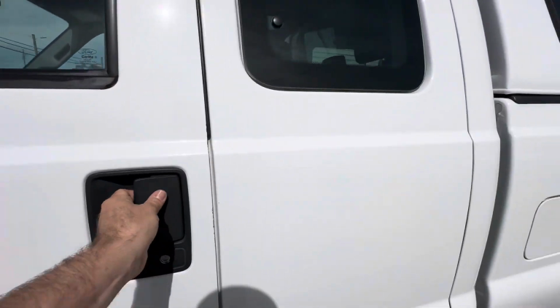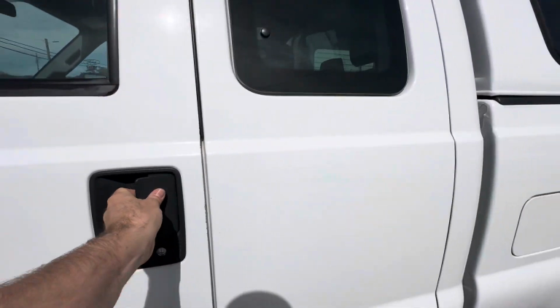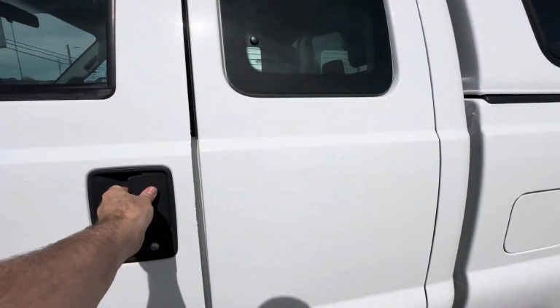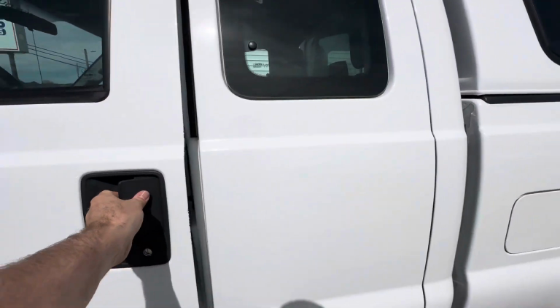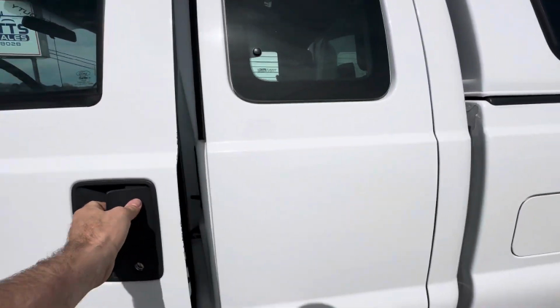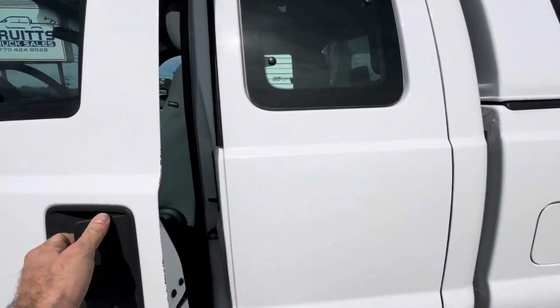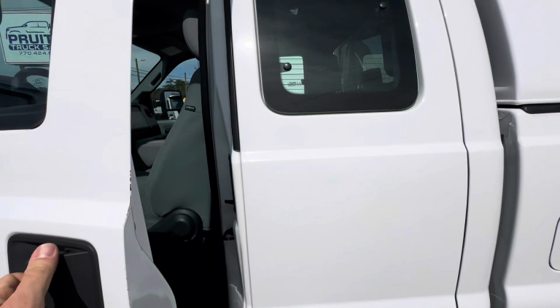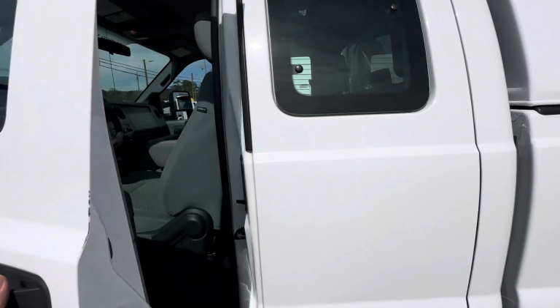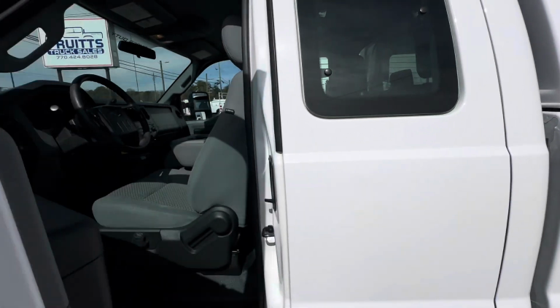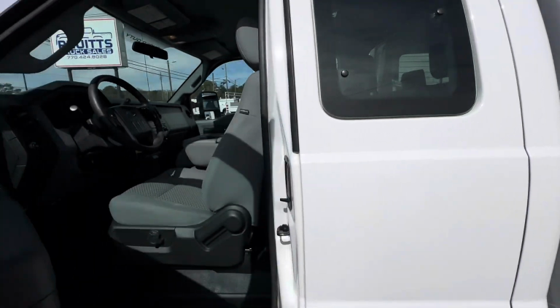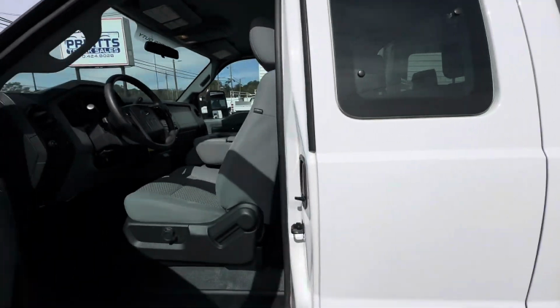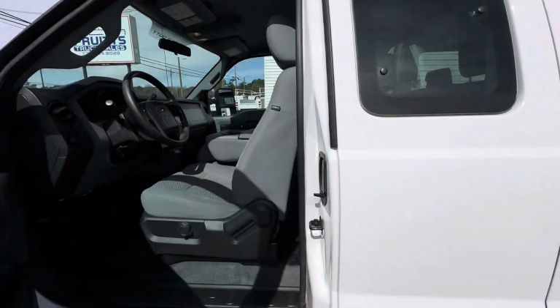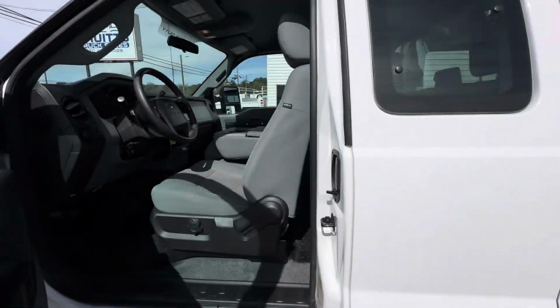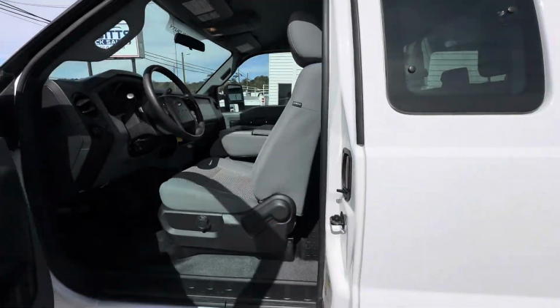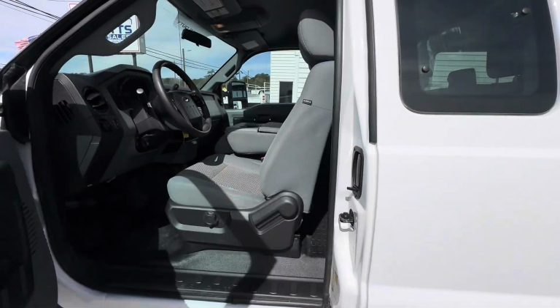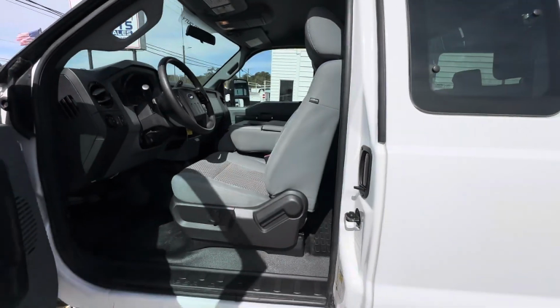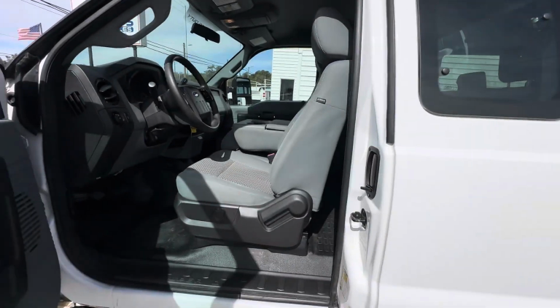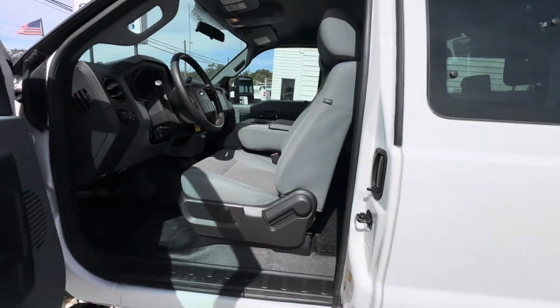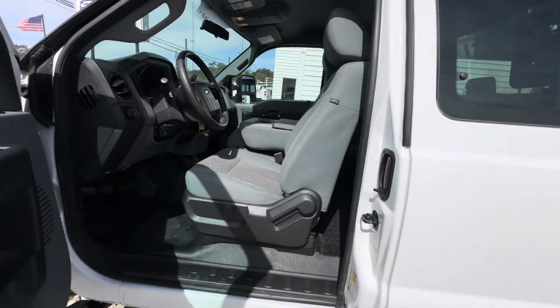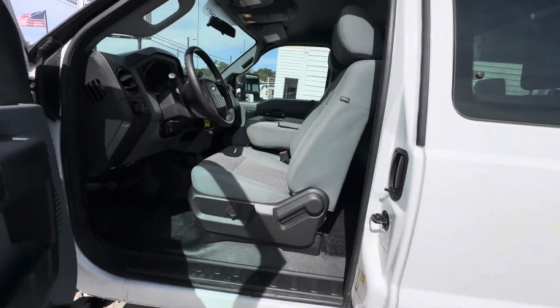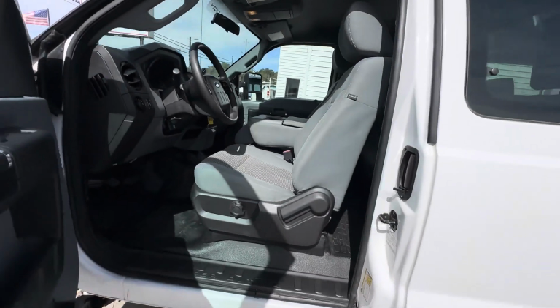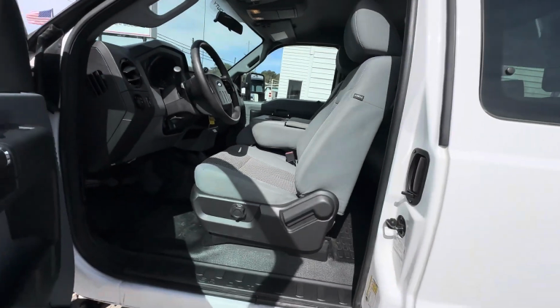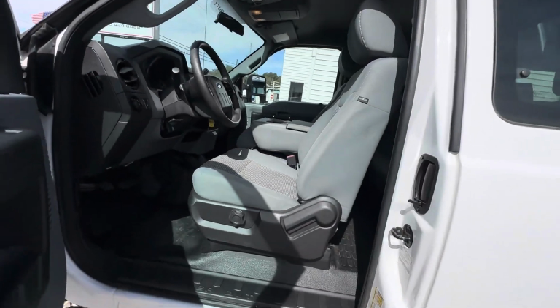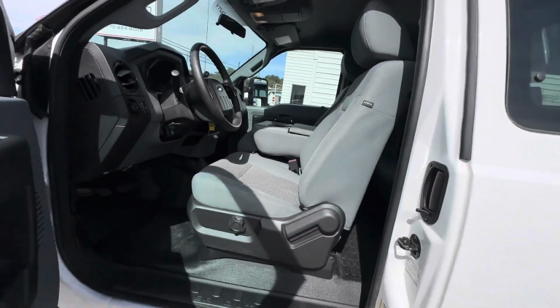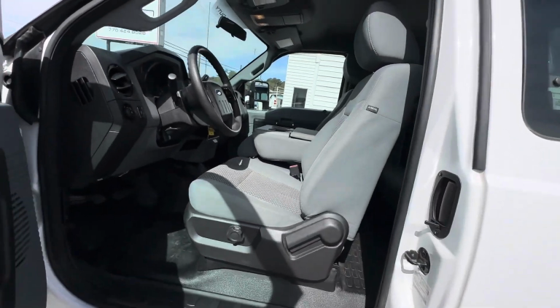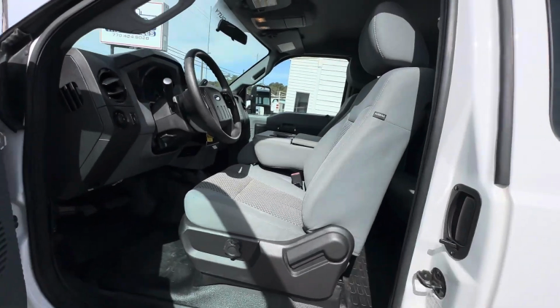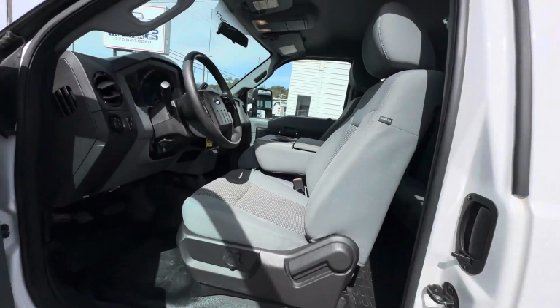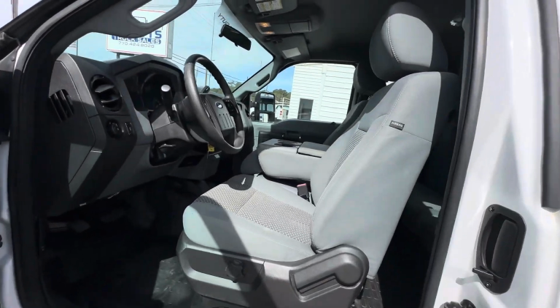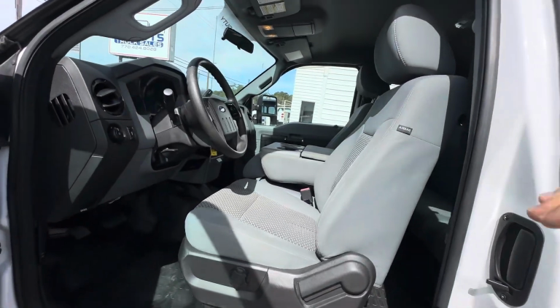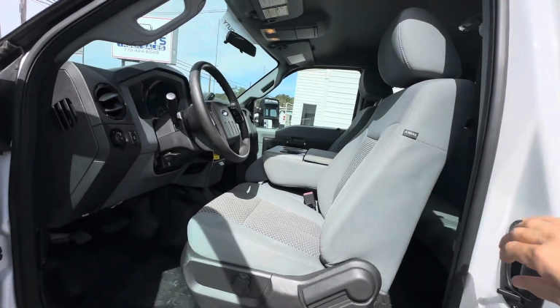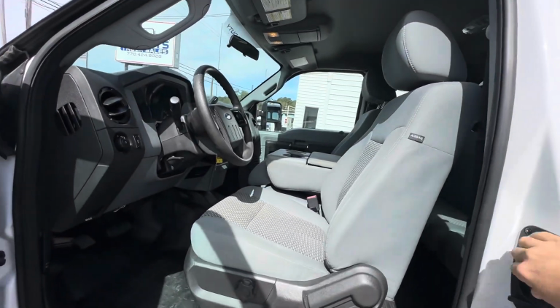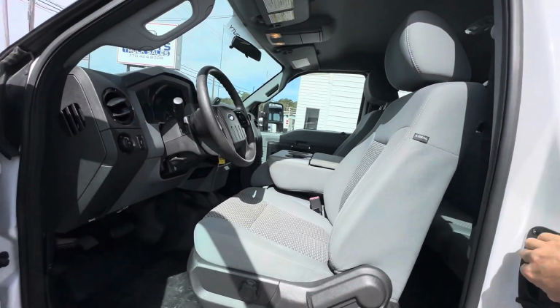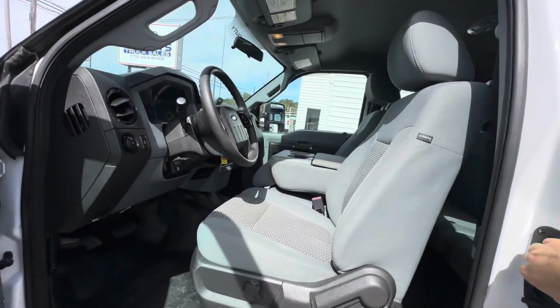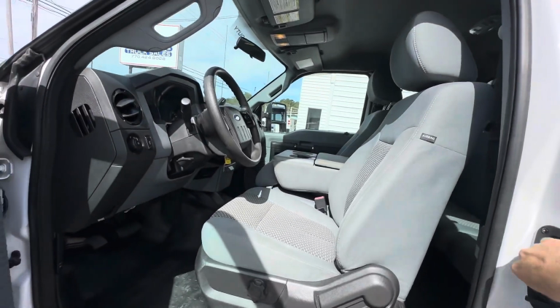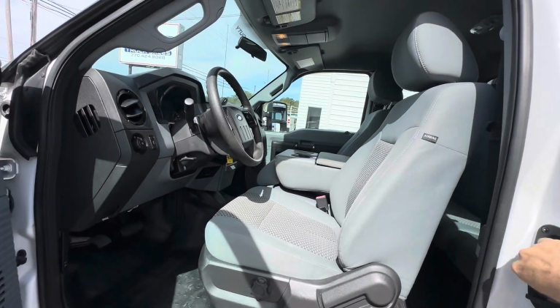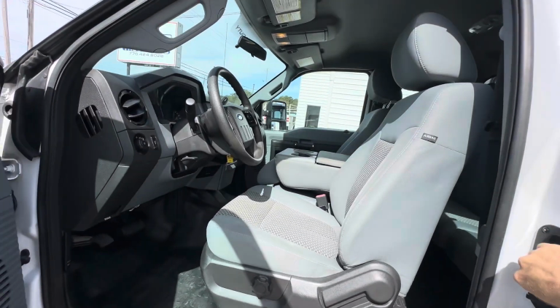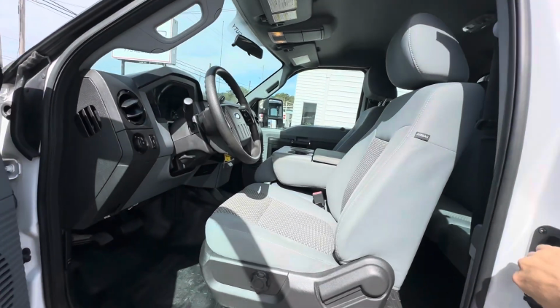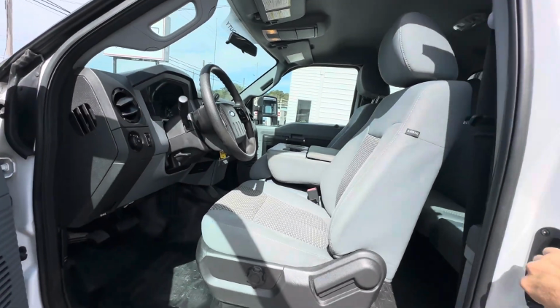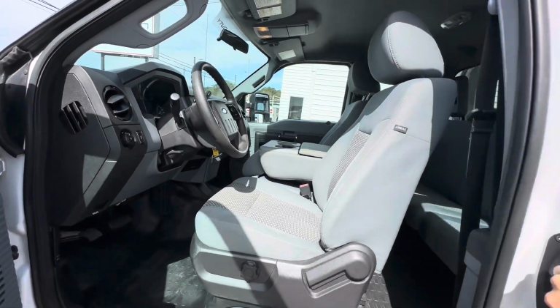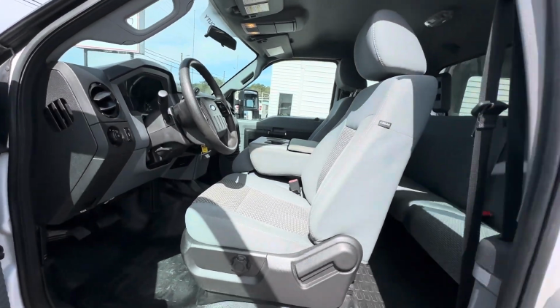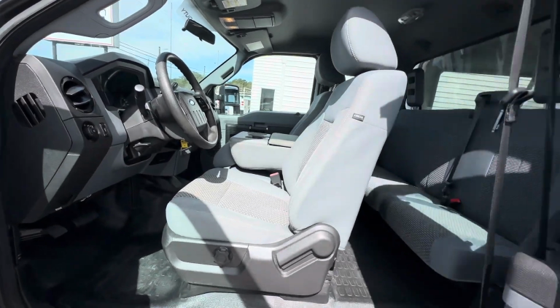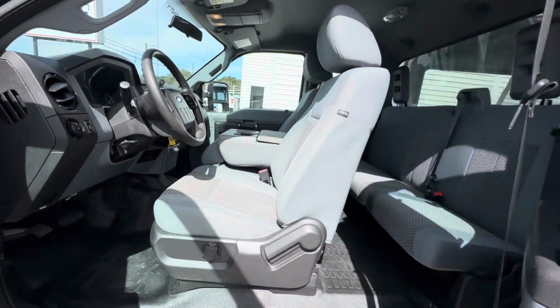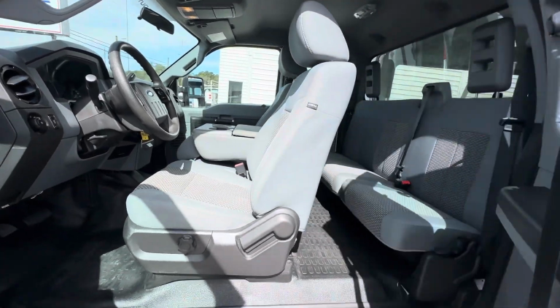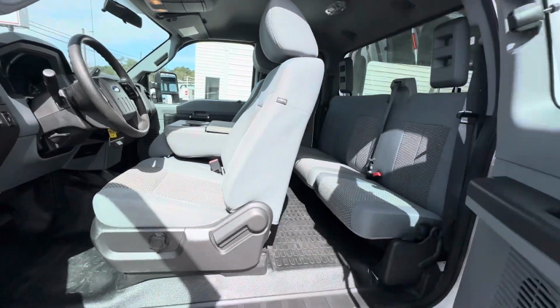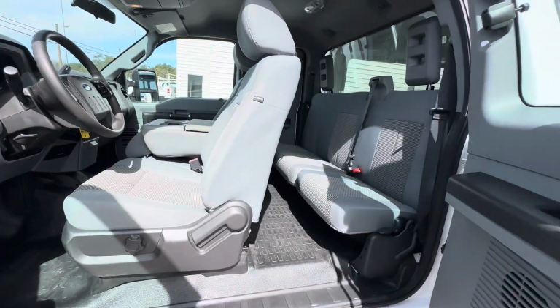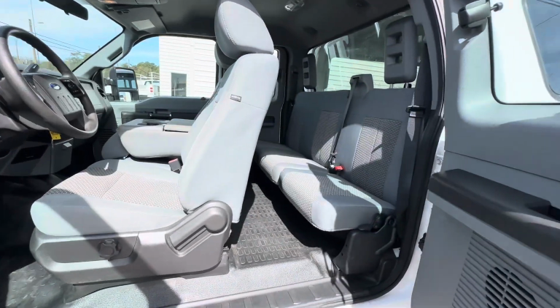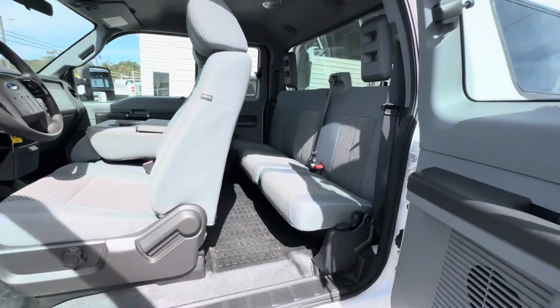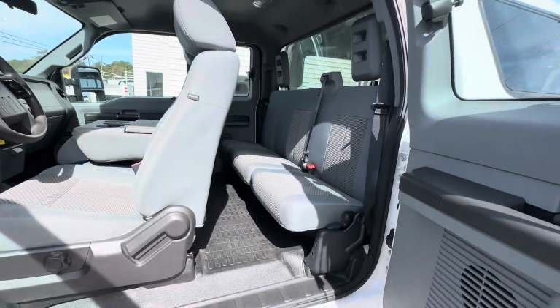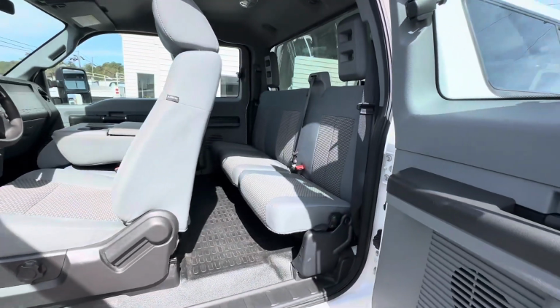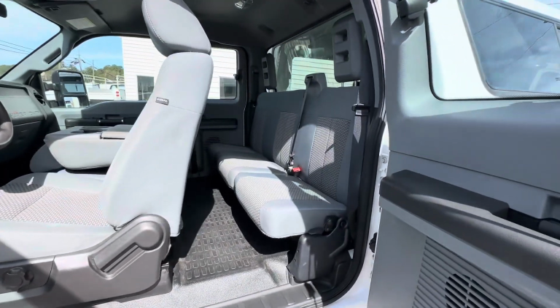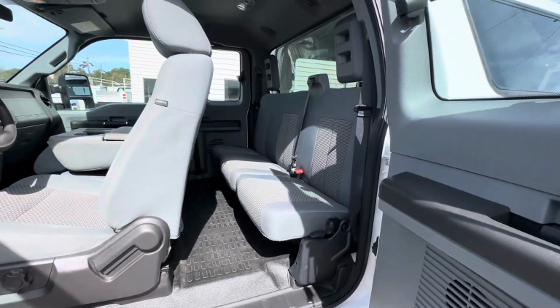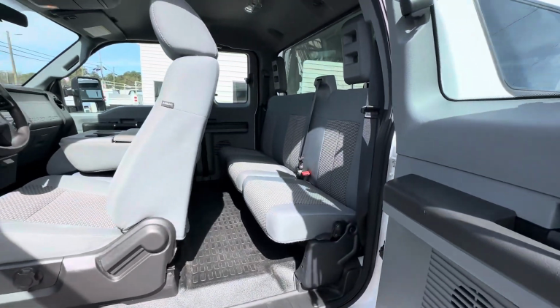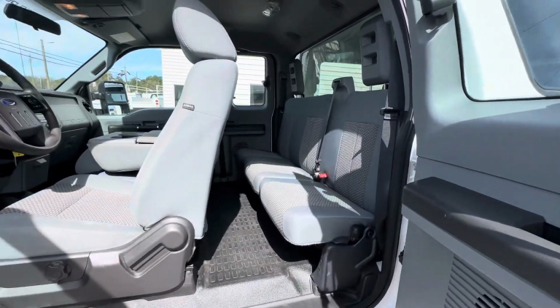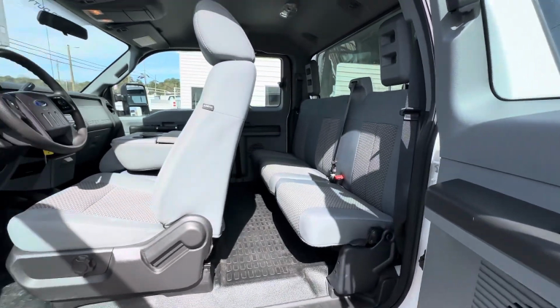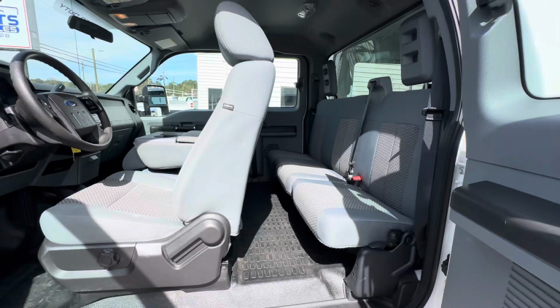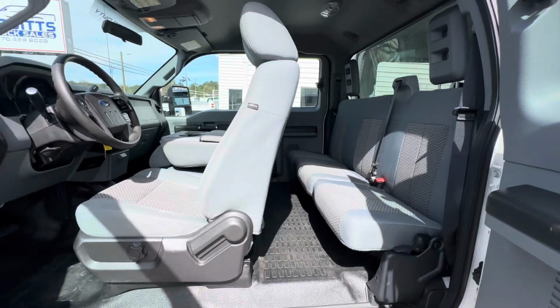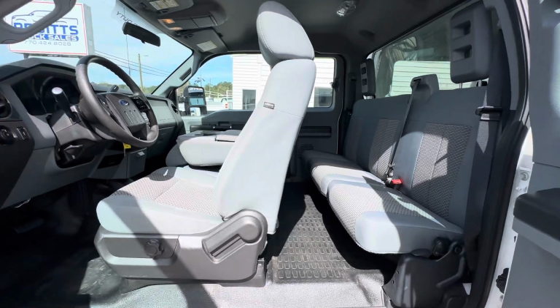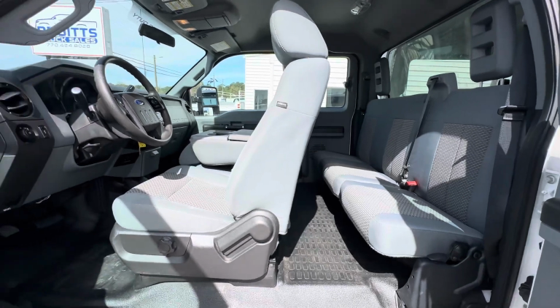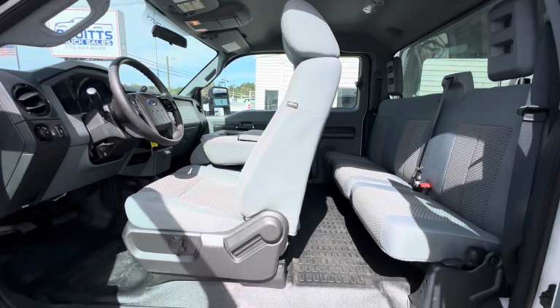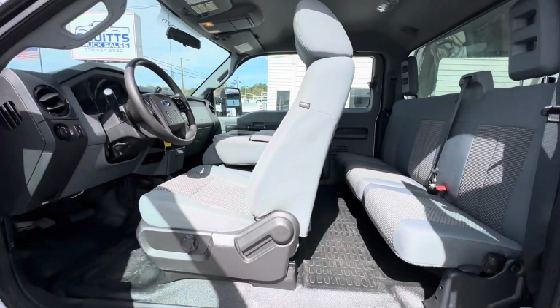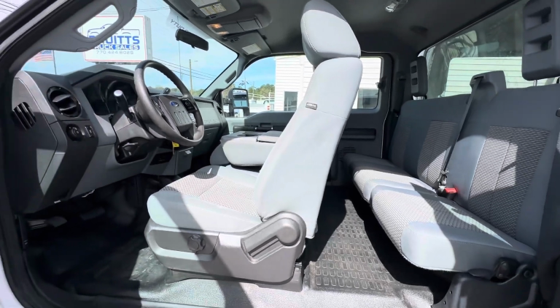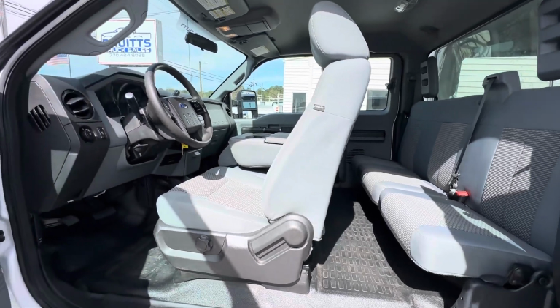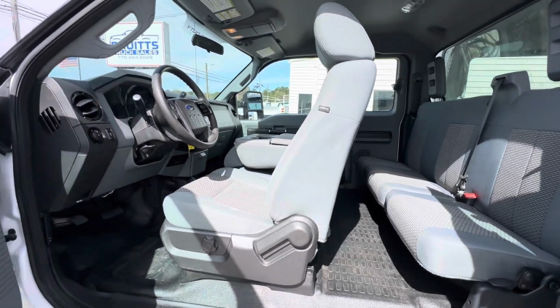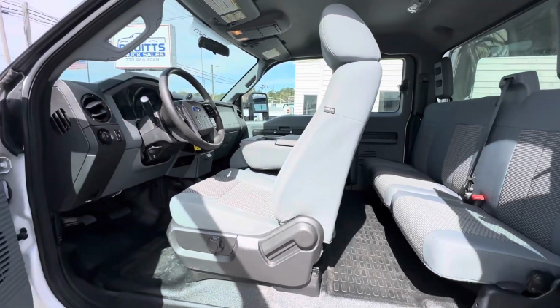The extended cab does have the rear seat. You've got three seat belts in the back and three seat belts up front.